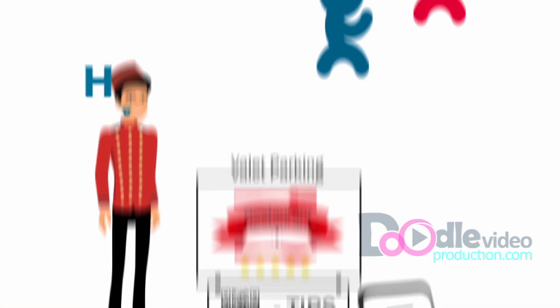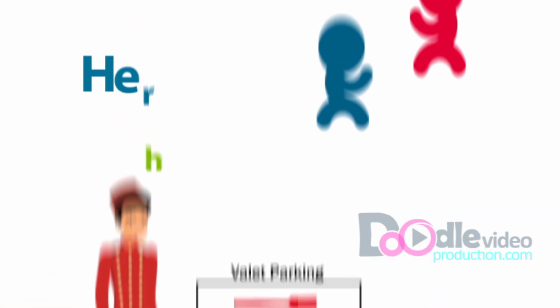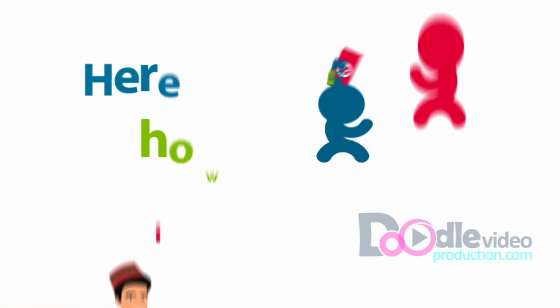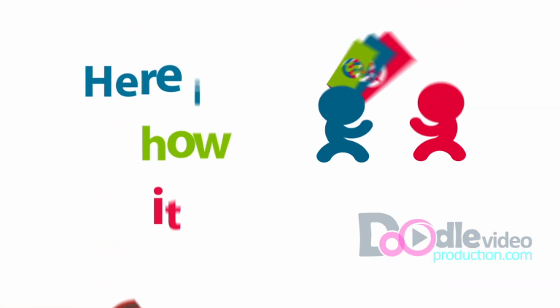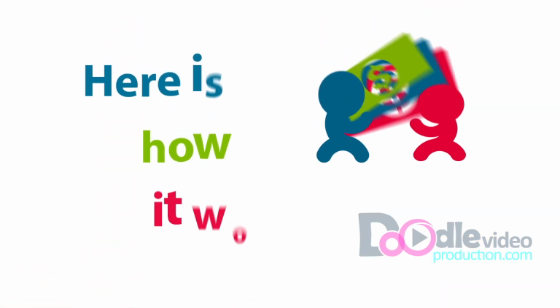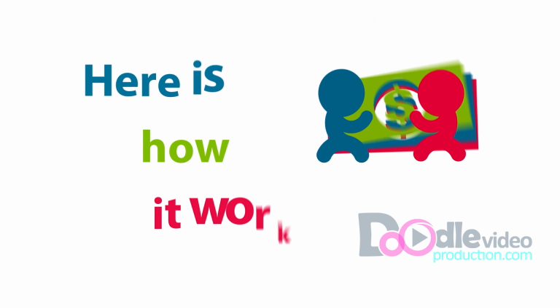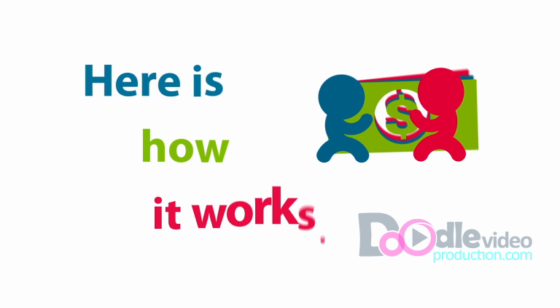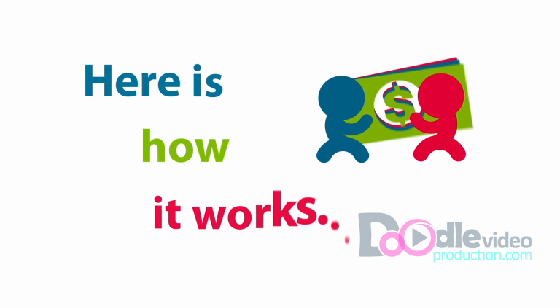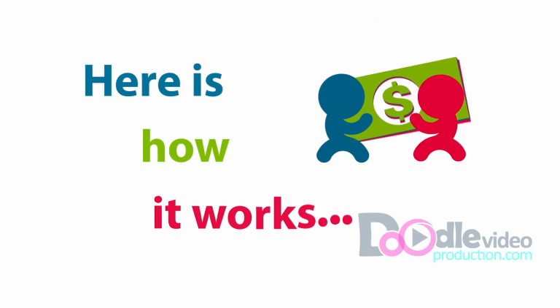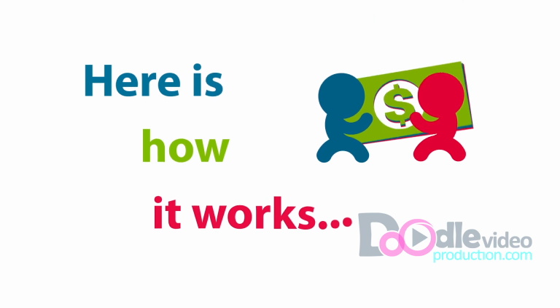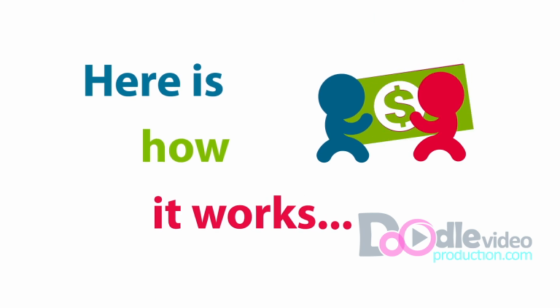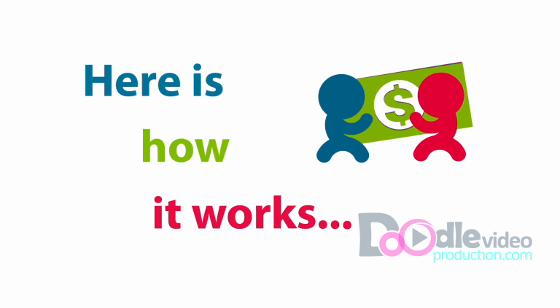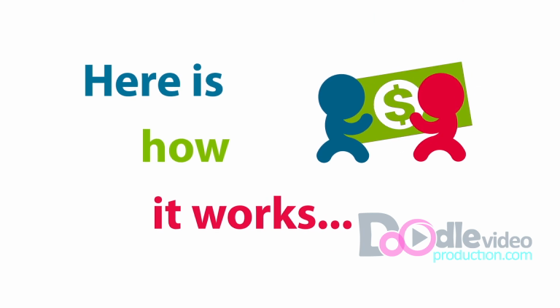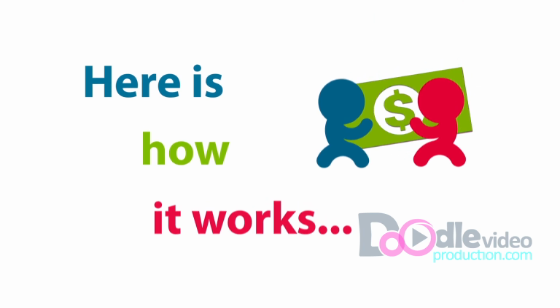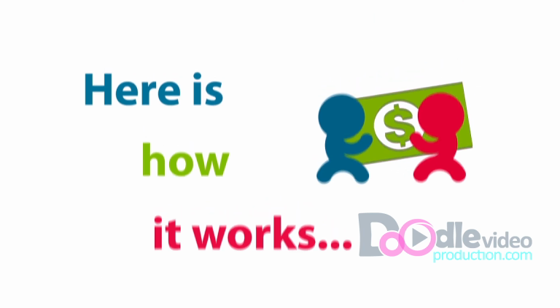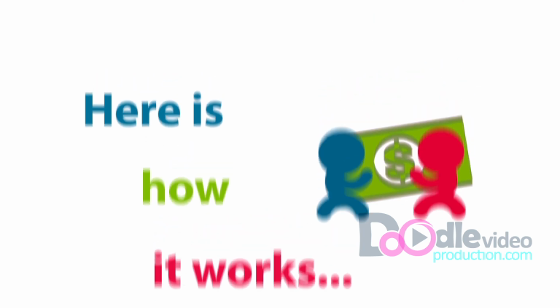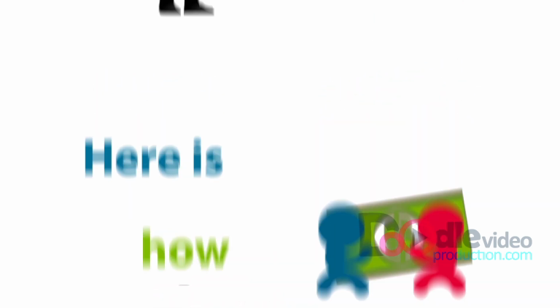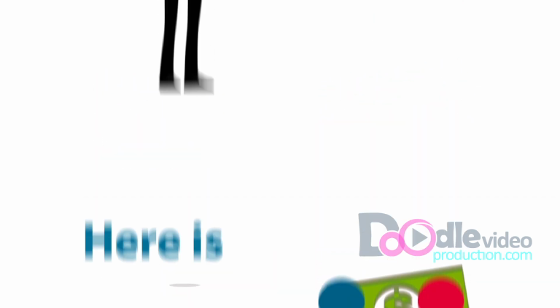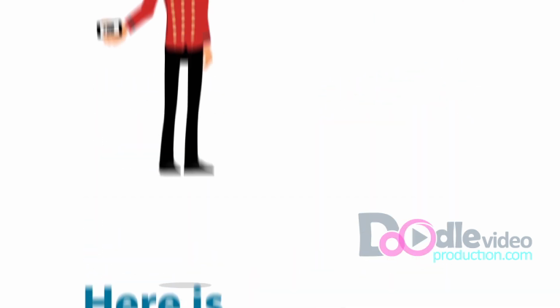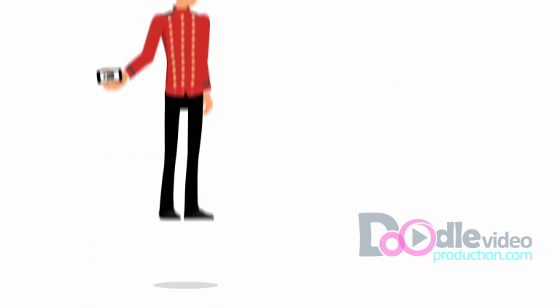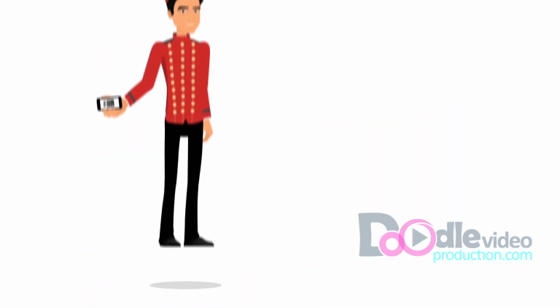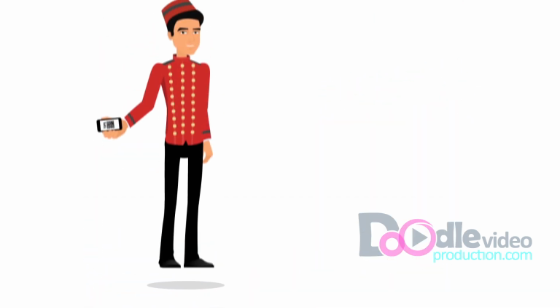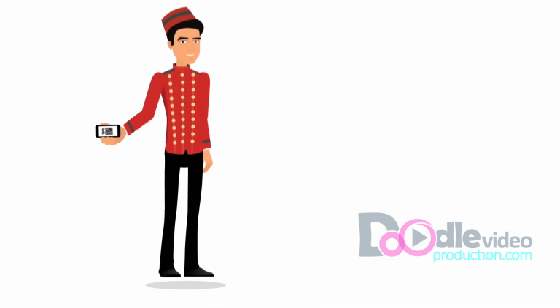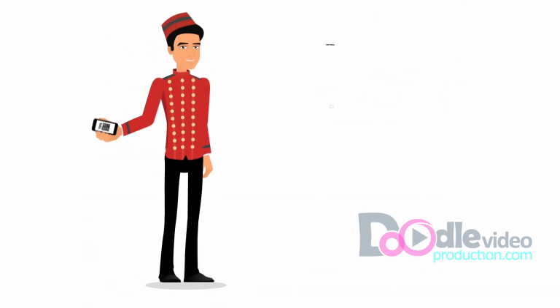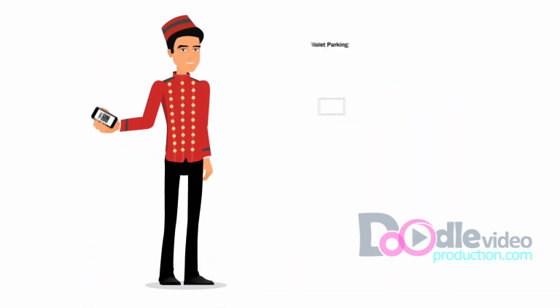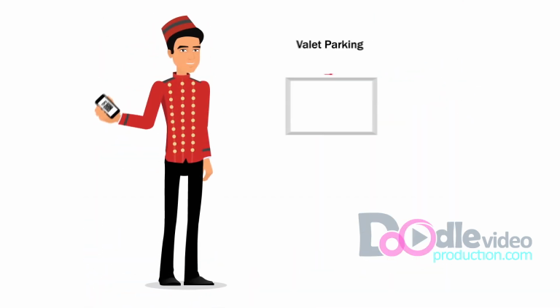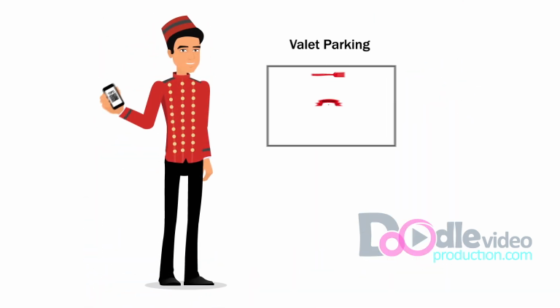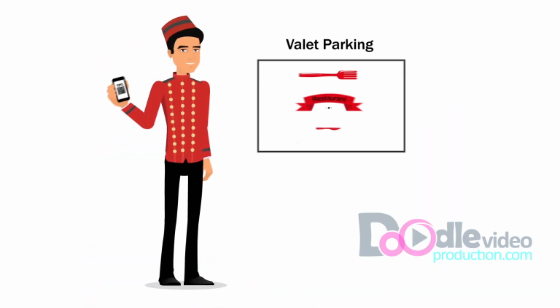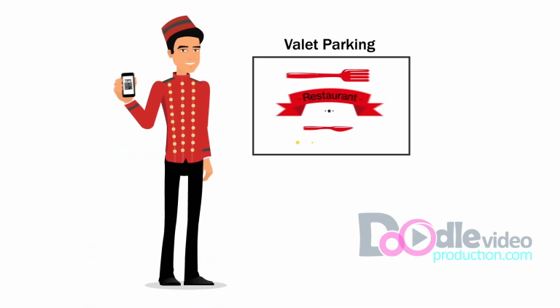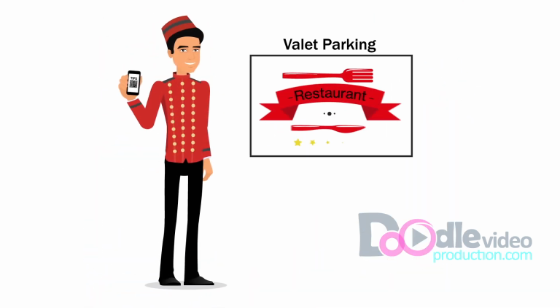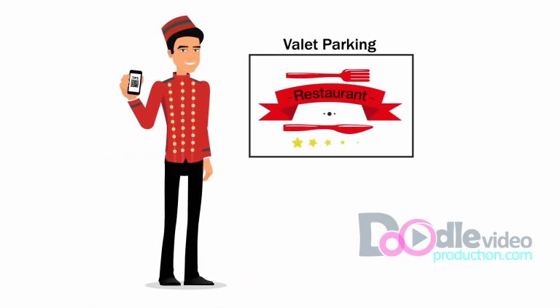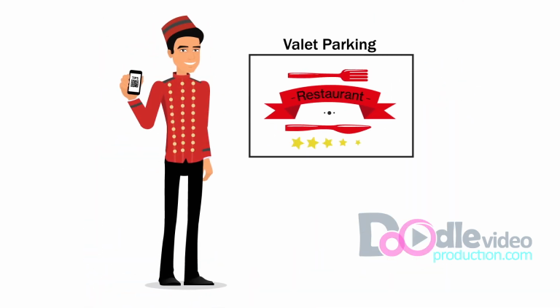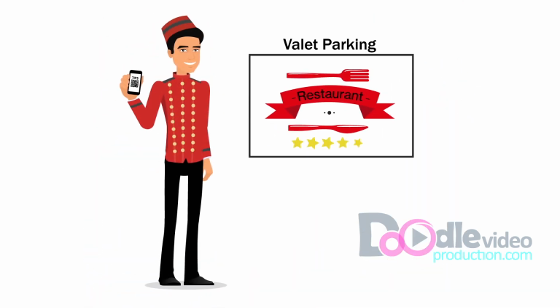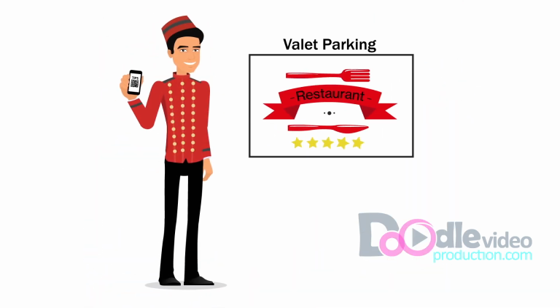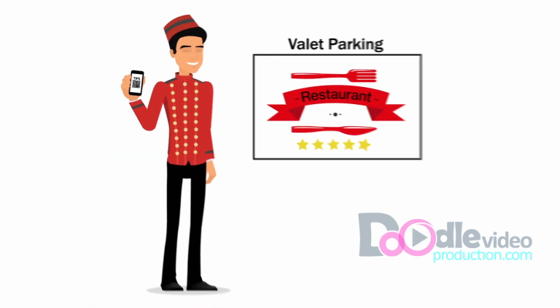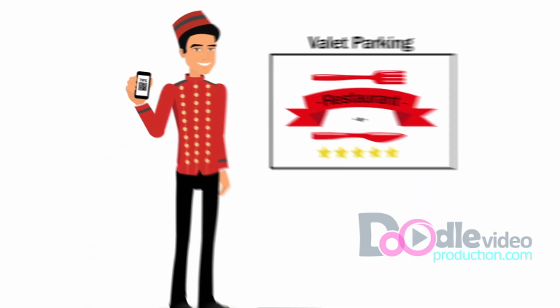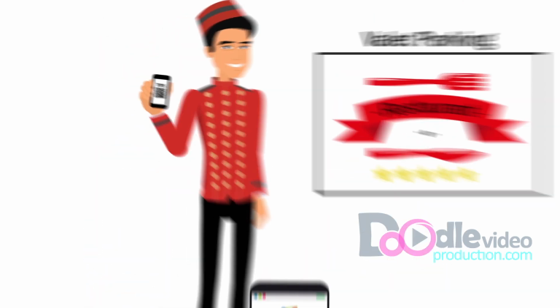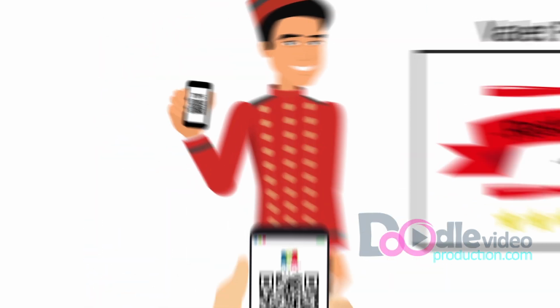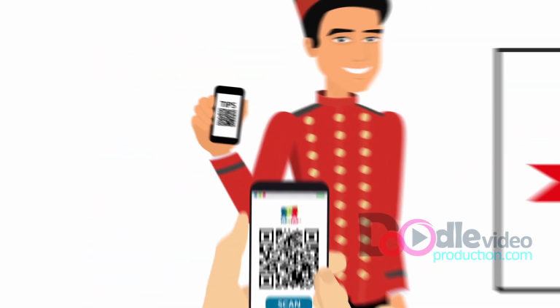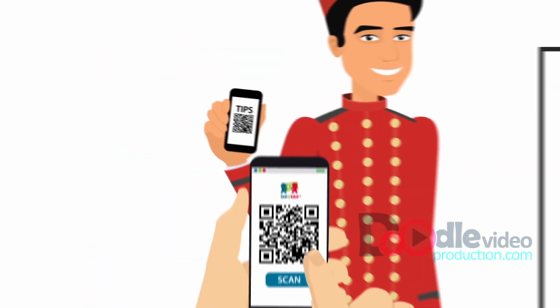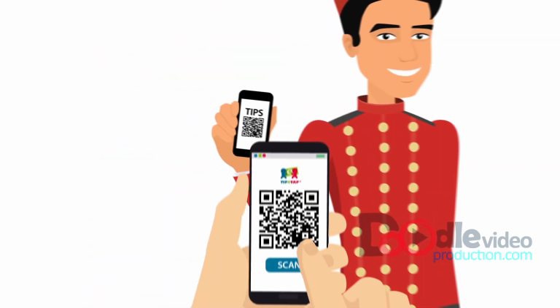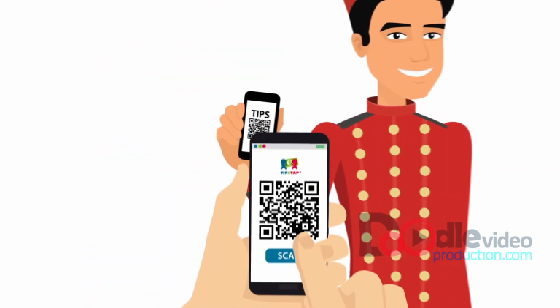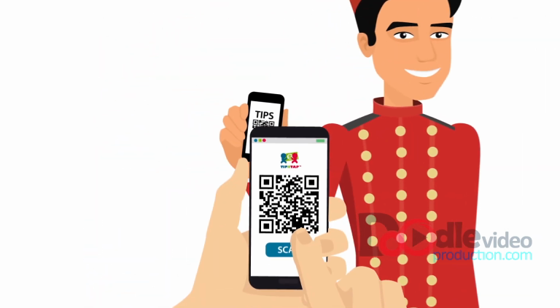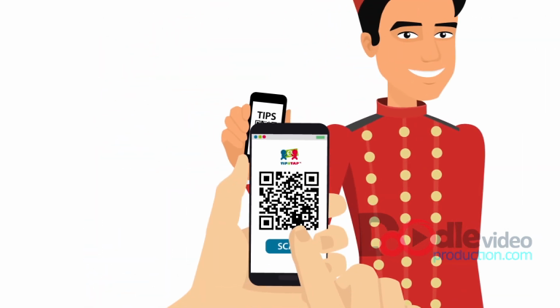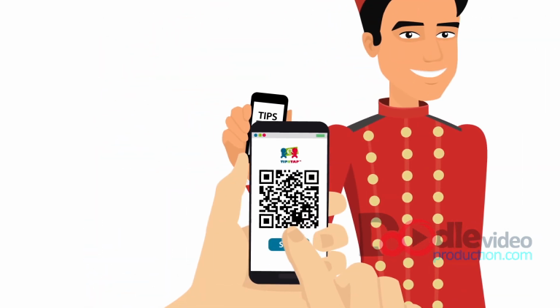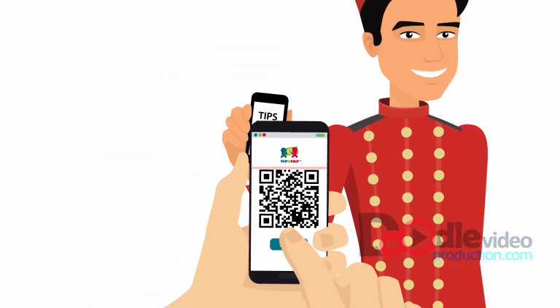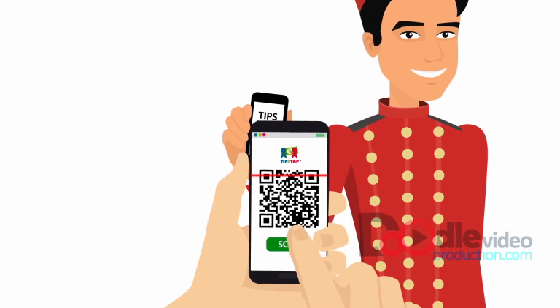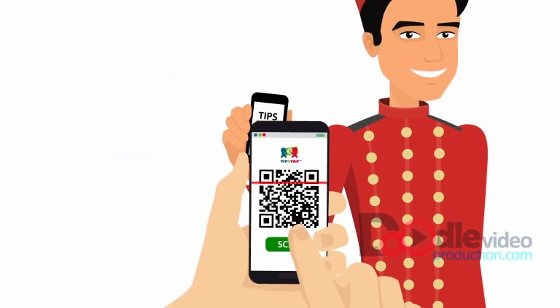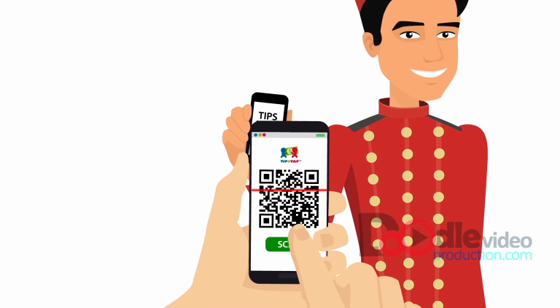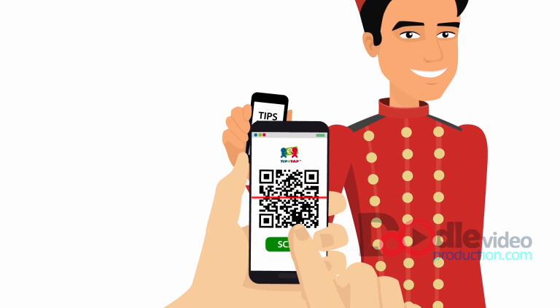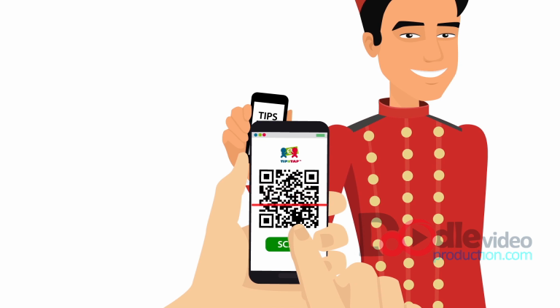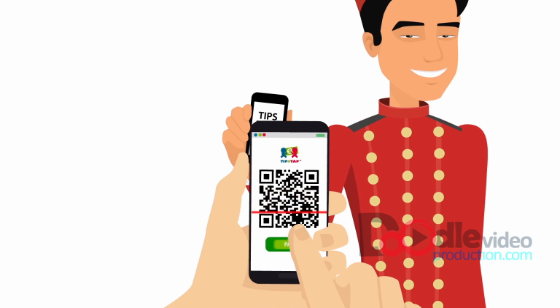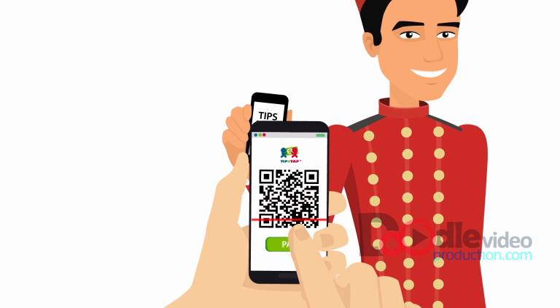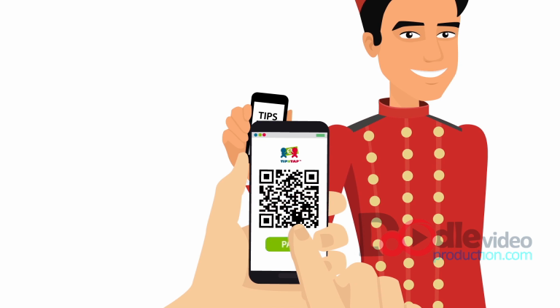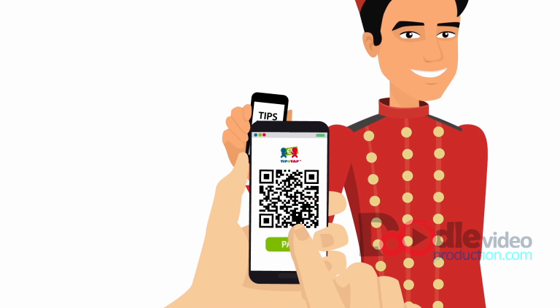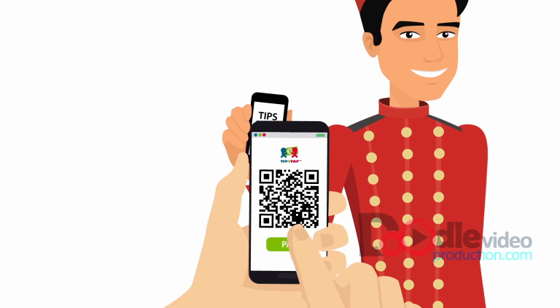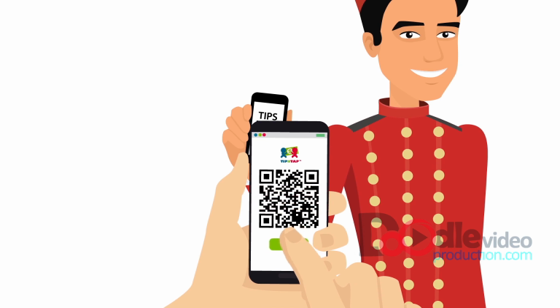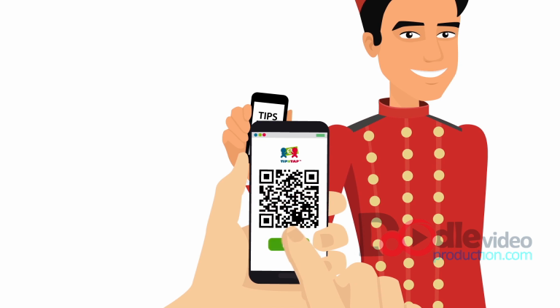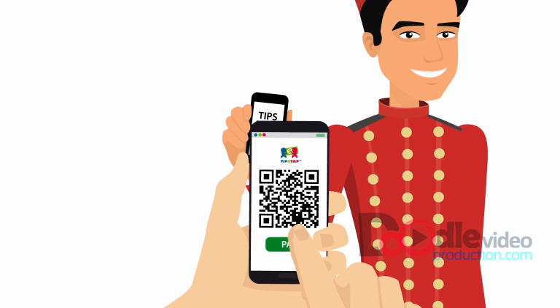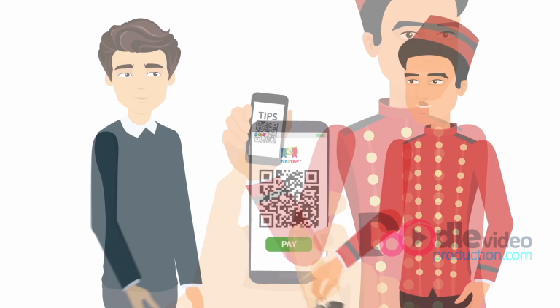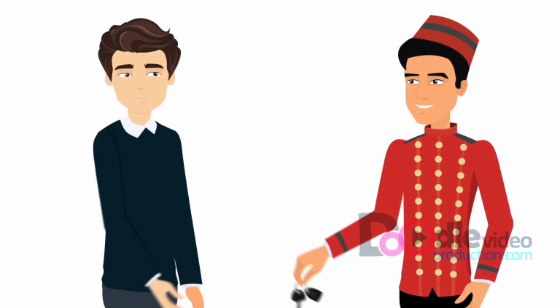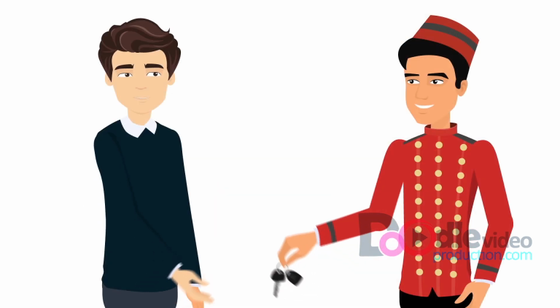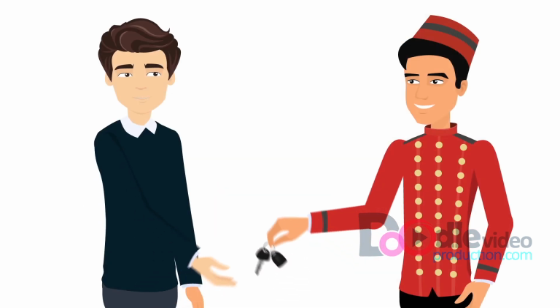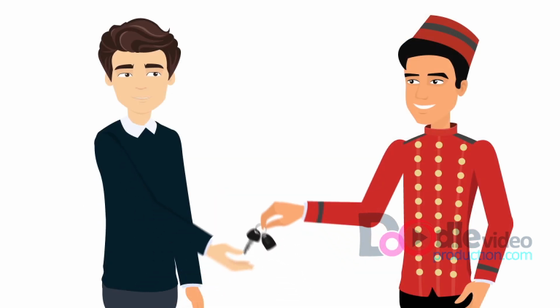Here's how it works. Each person — in this case your valet — has a QR code. You simply scan it, pay, and receive great service.